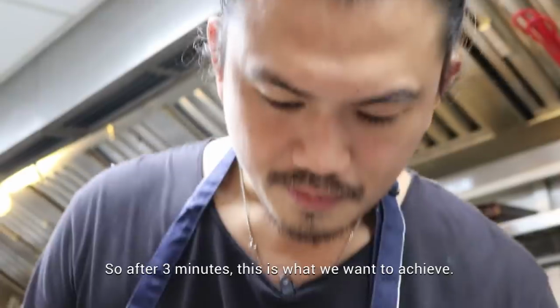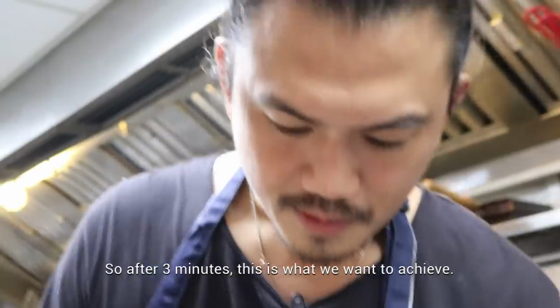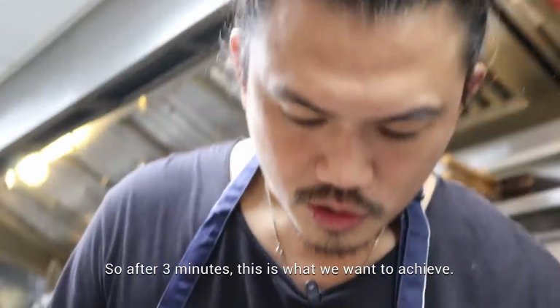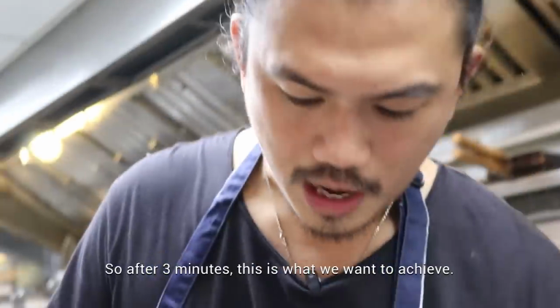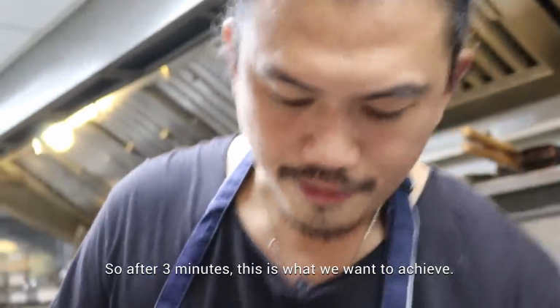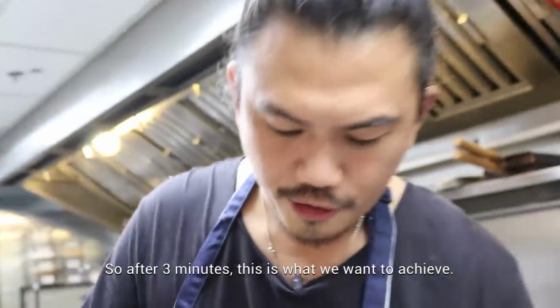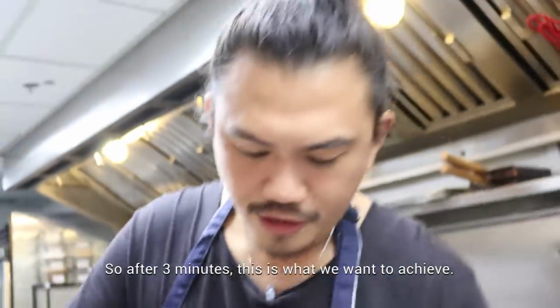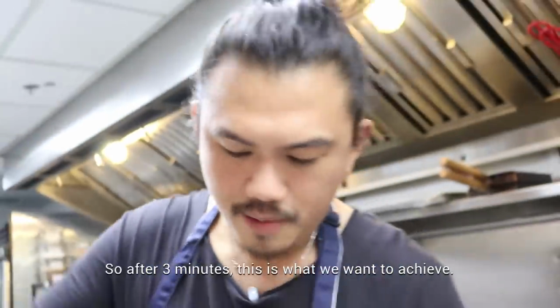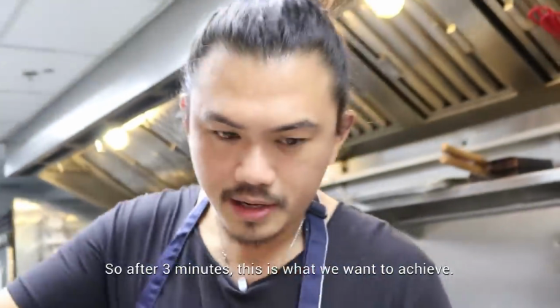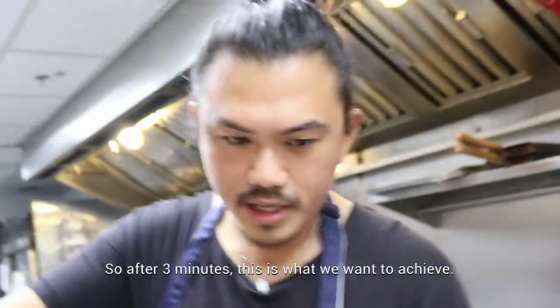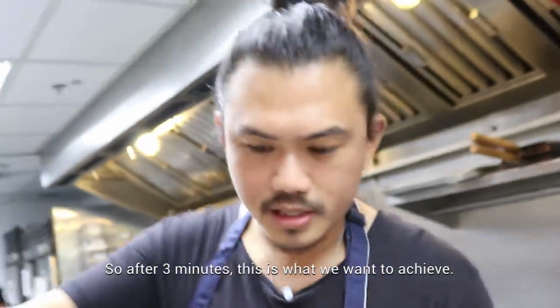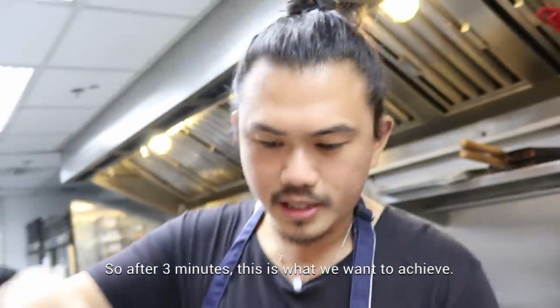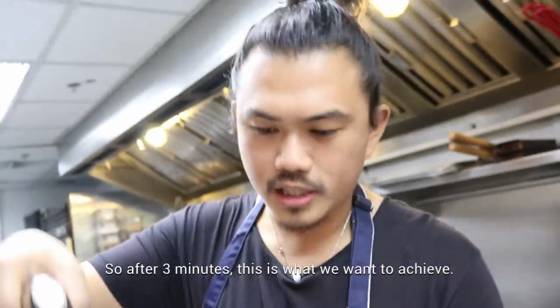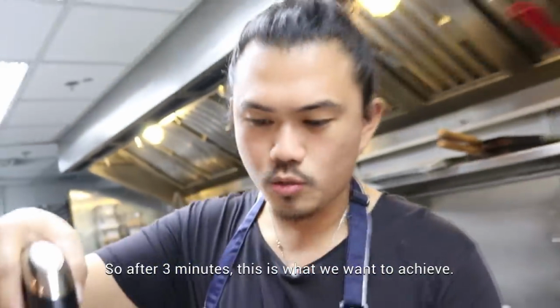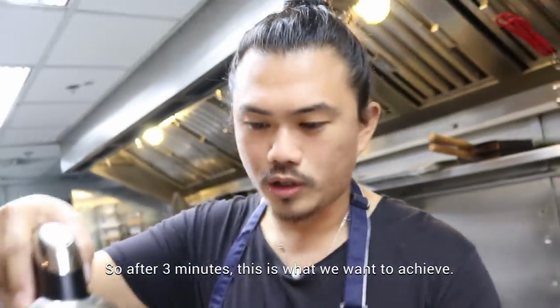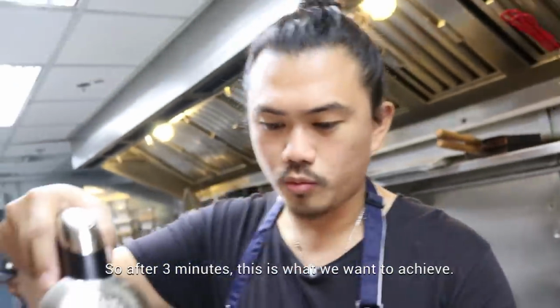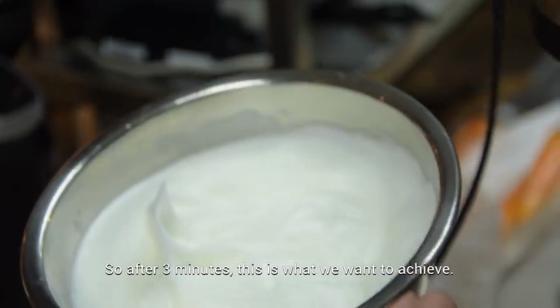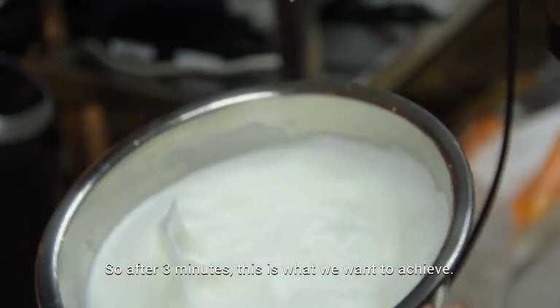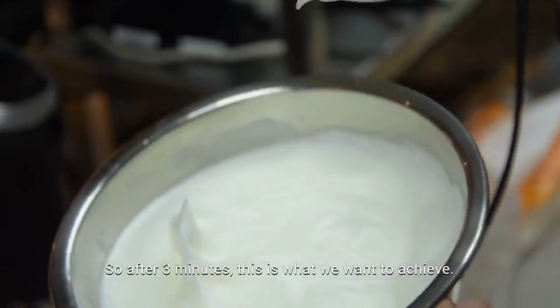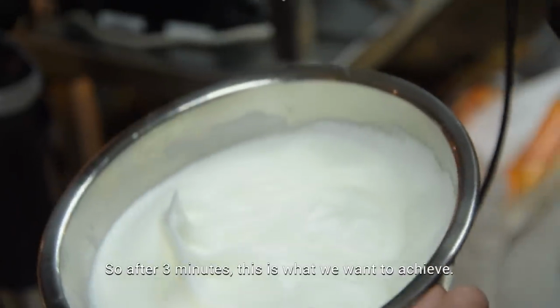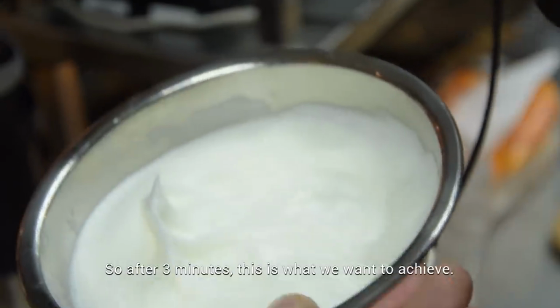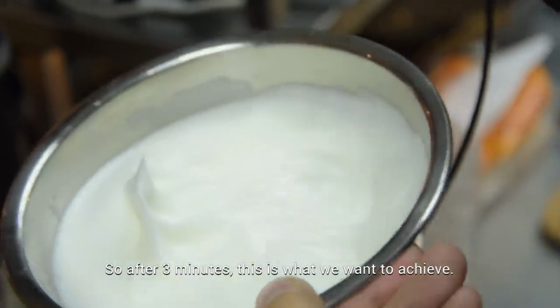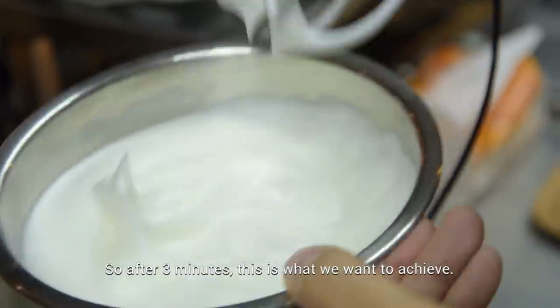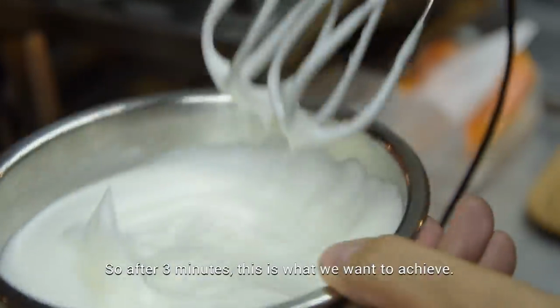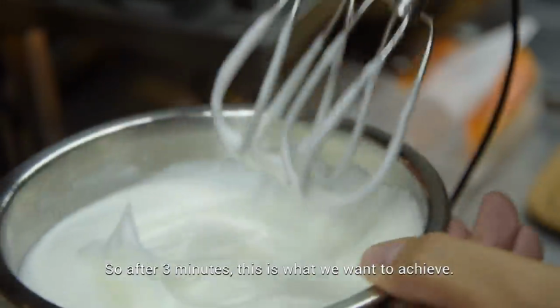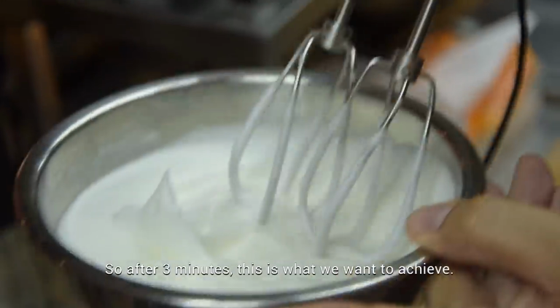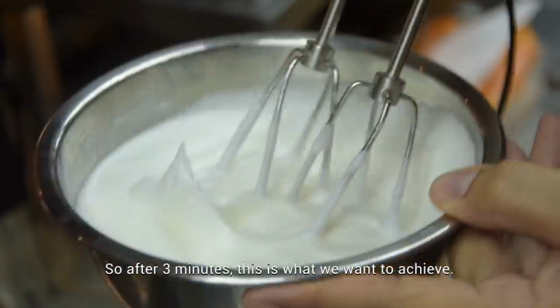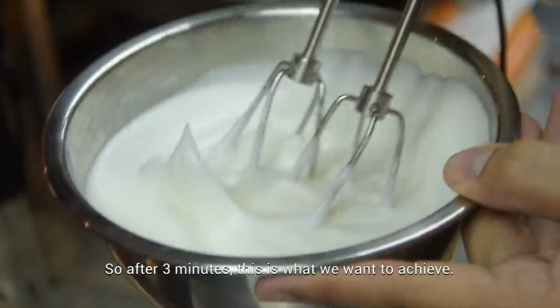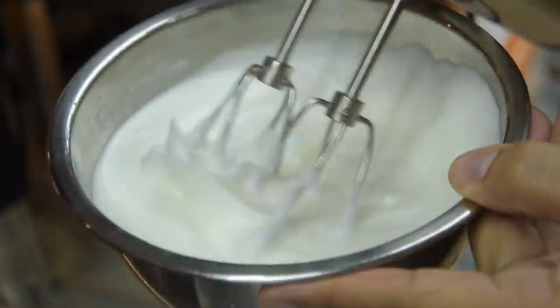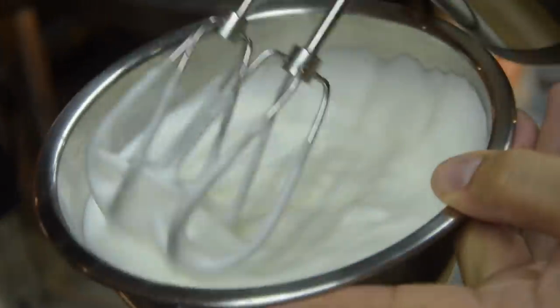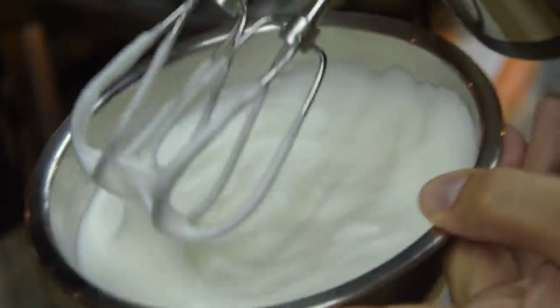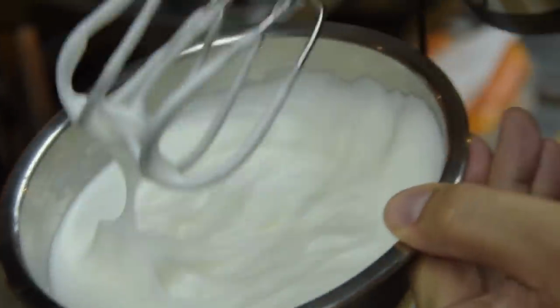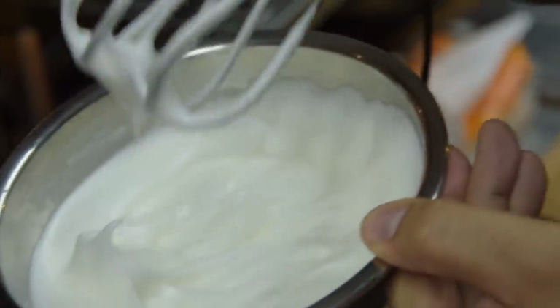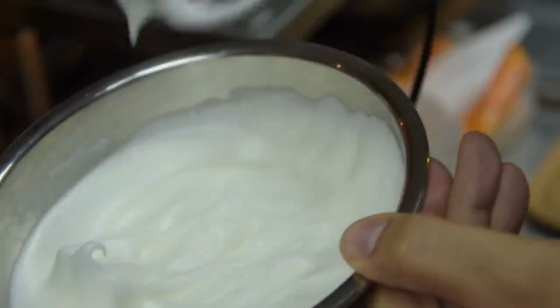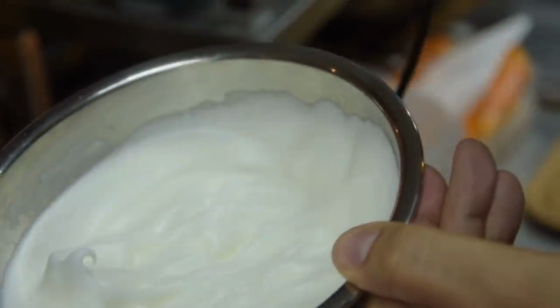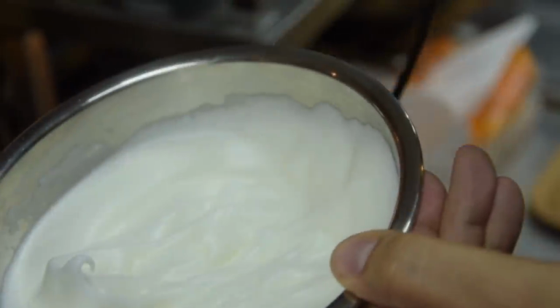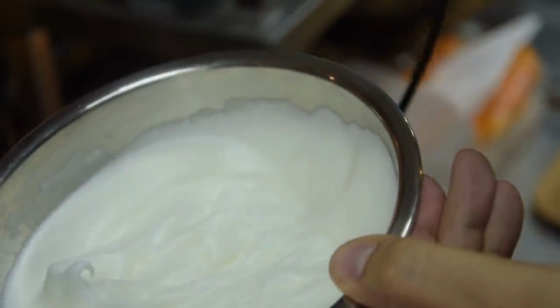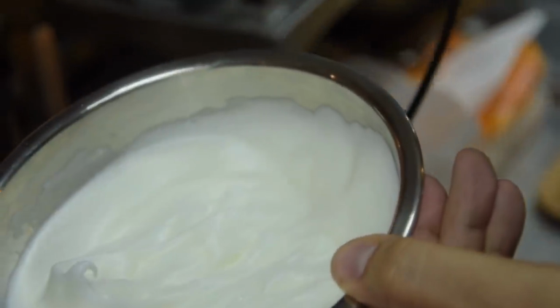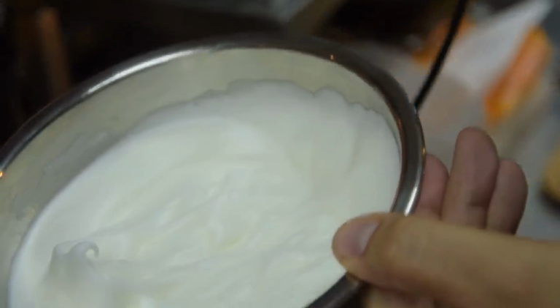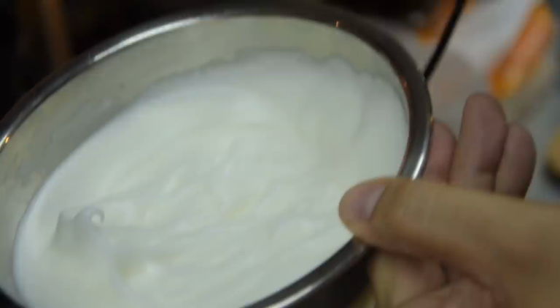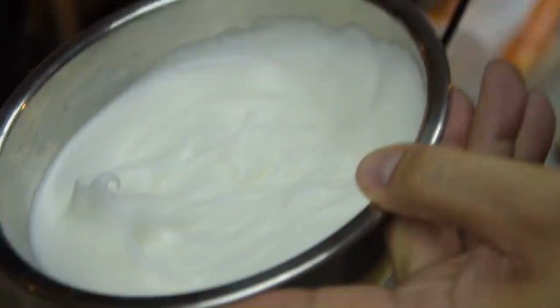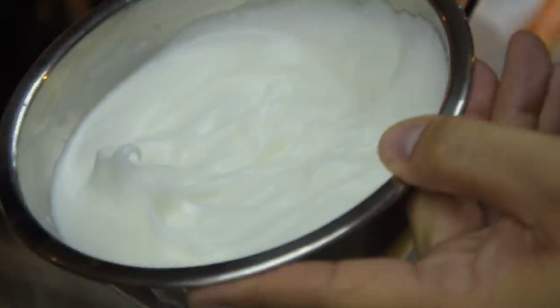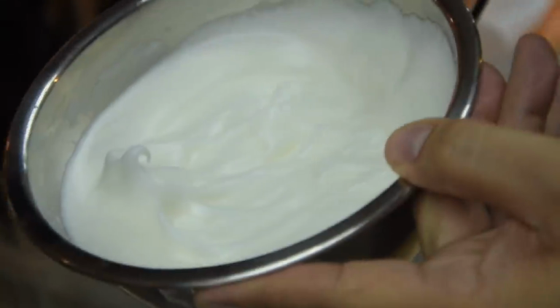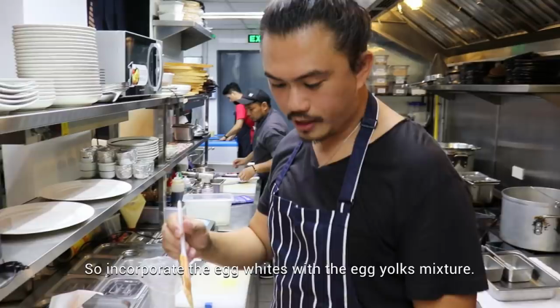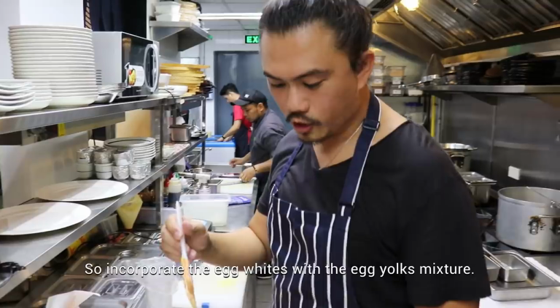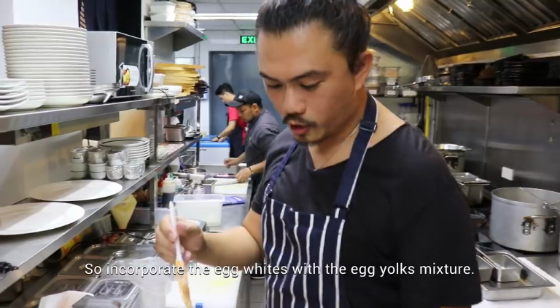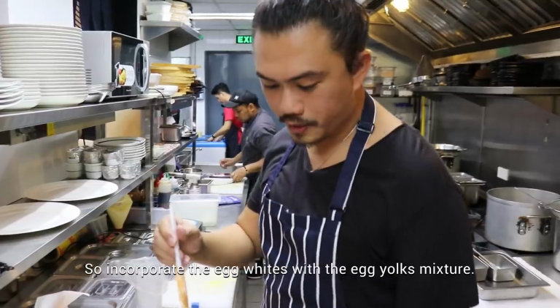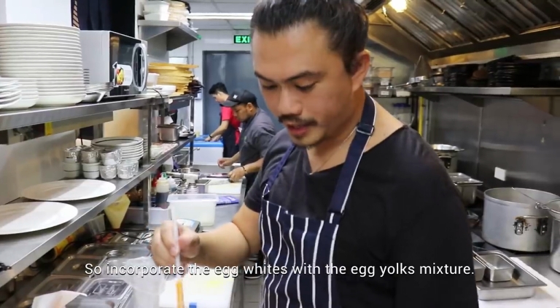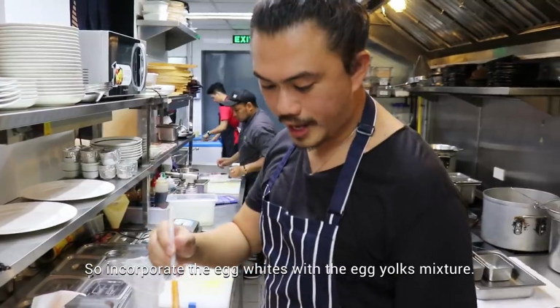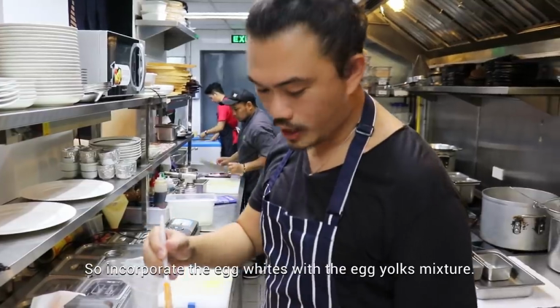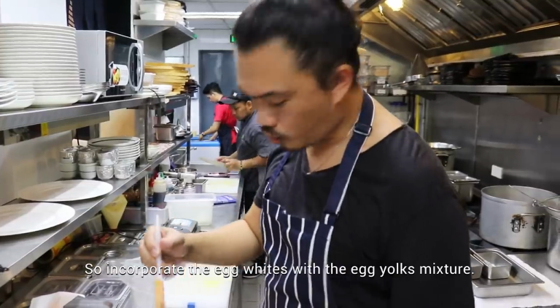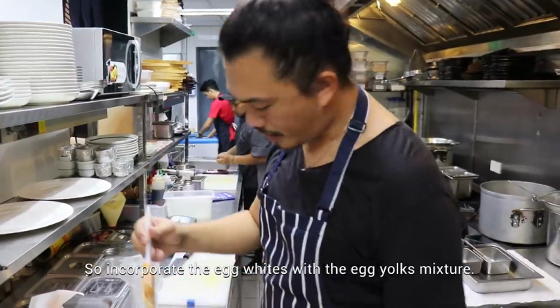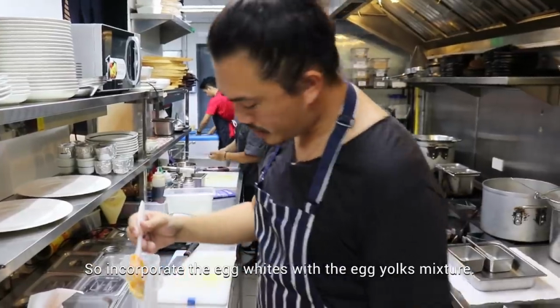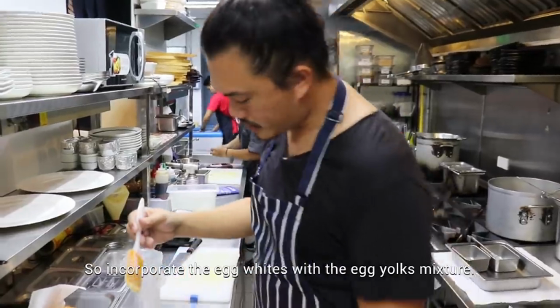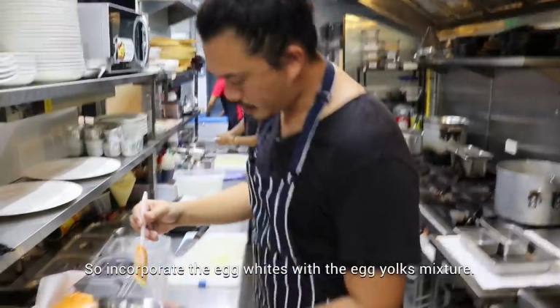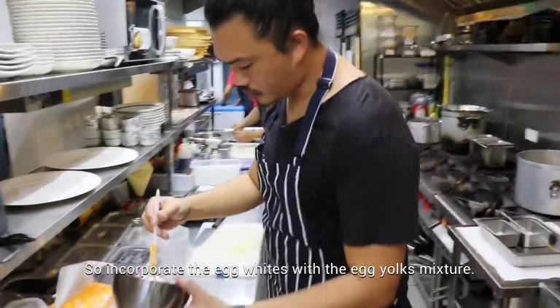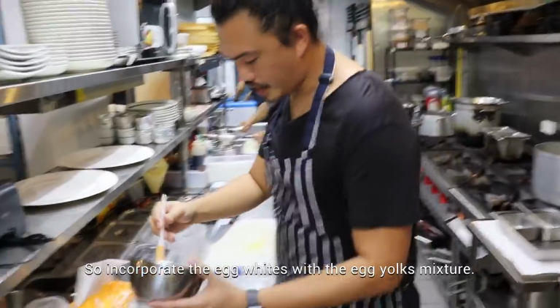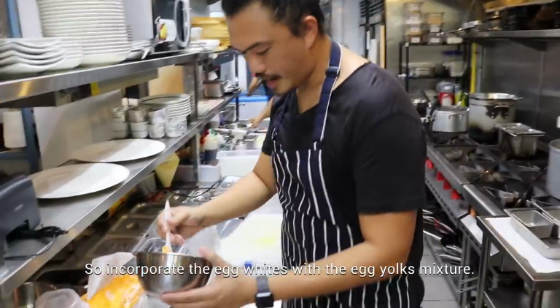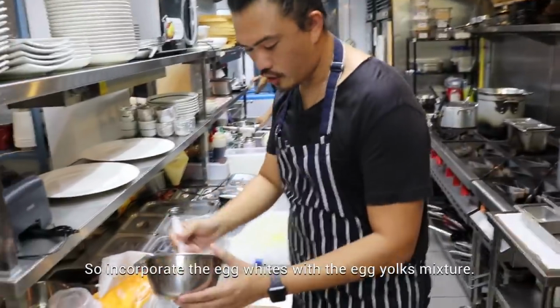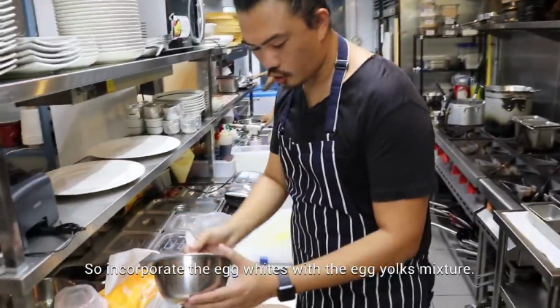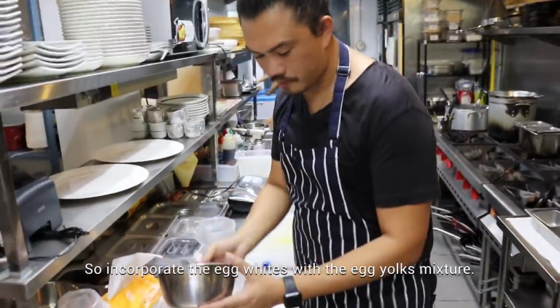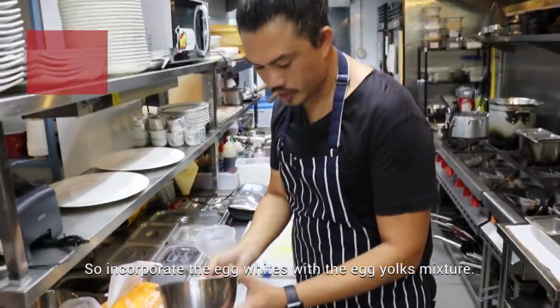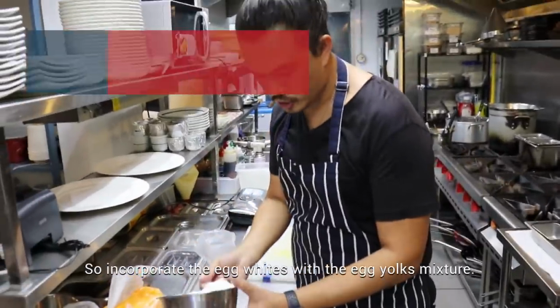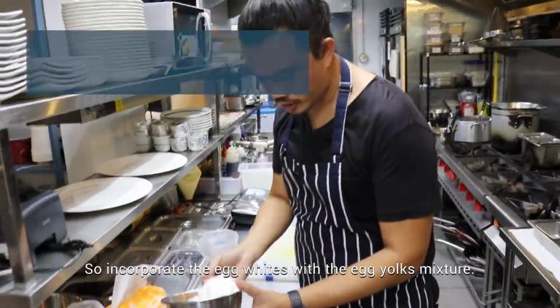So after three minutes, this is what we want to achieve. Incorporate the egg whites into the egg yolk mixture.